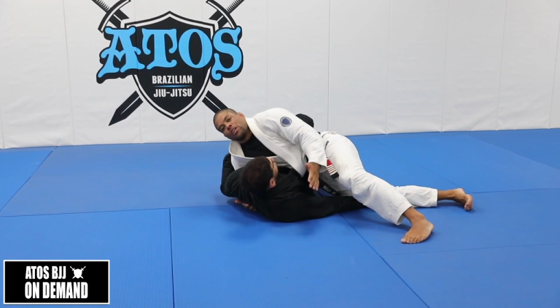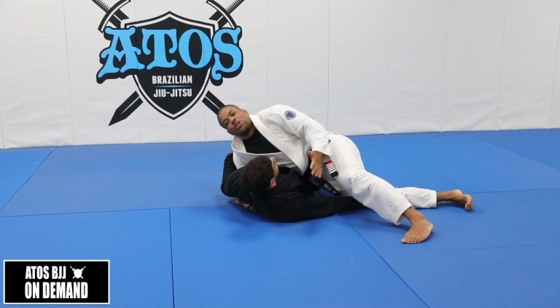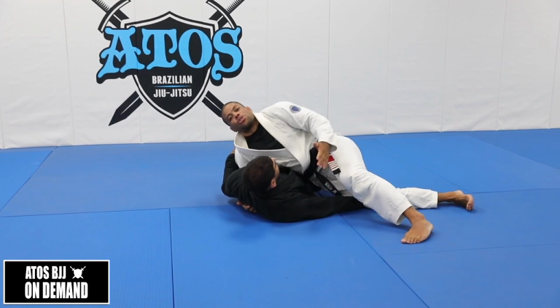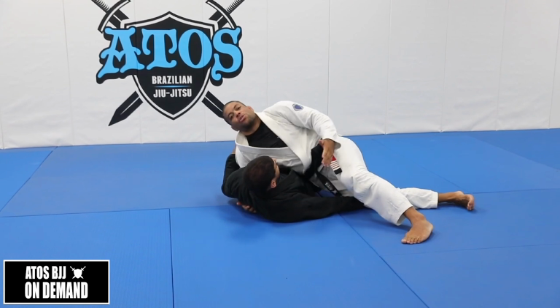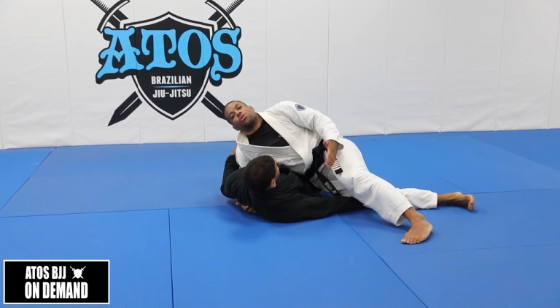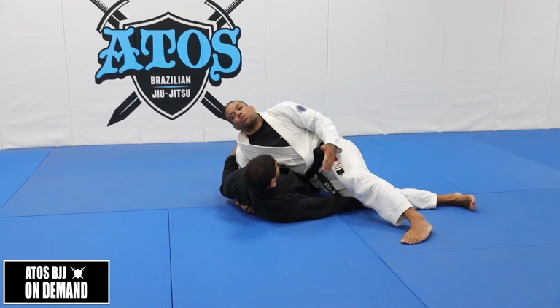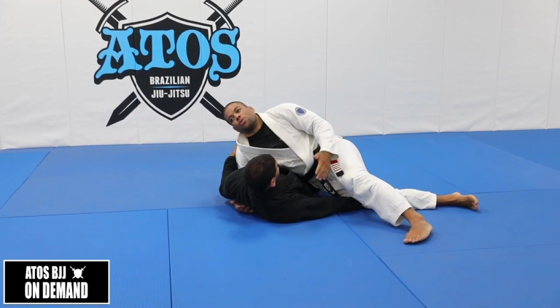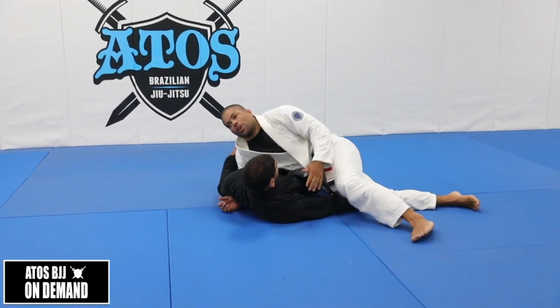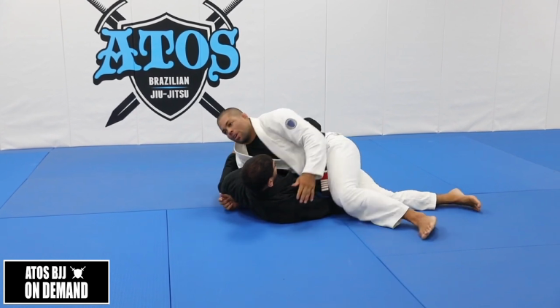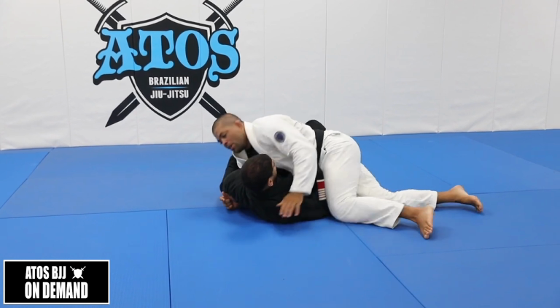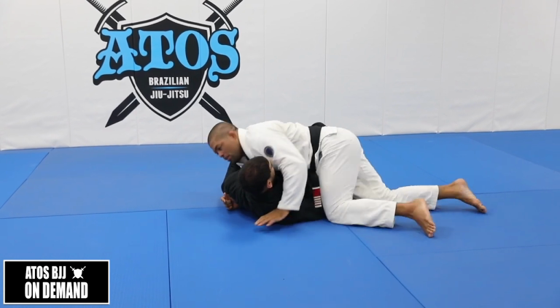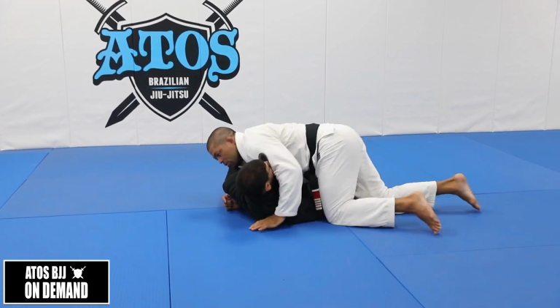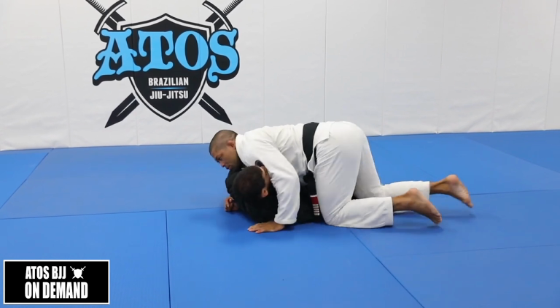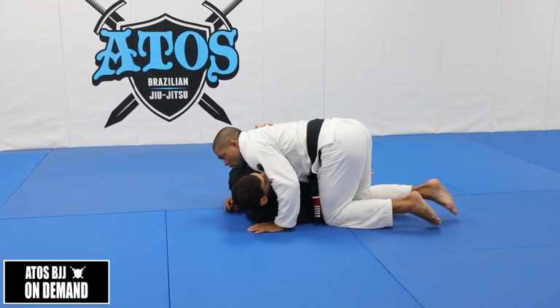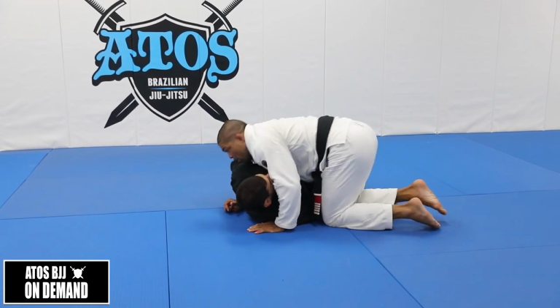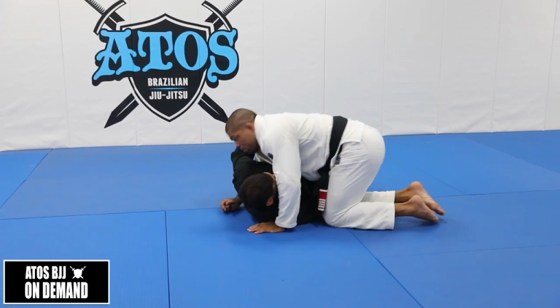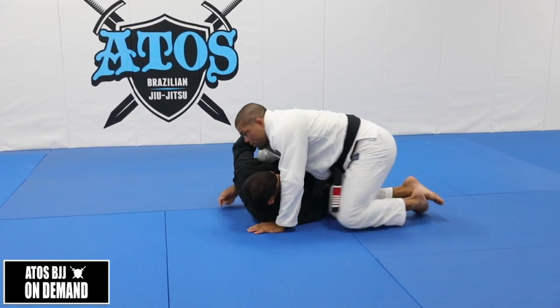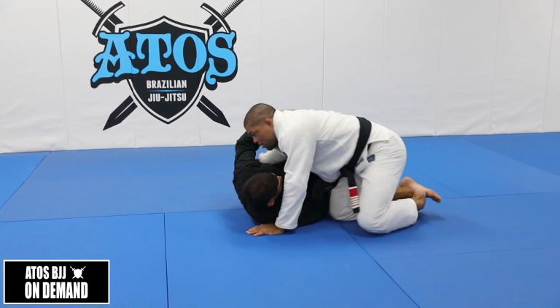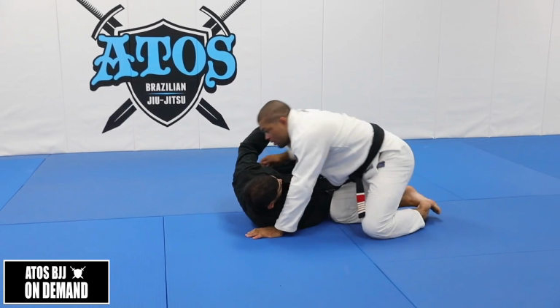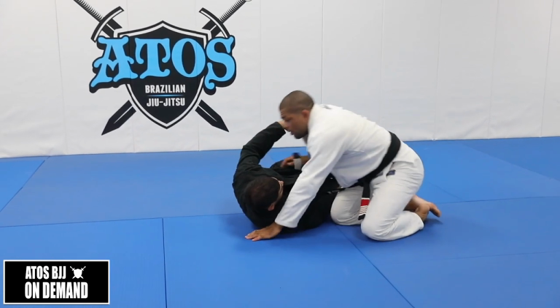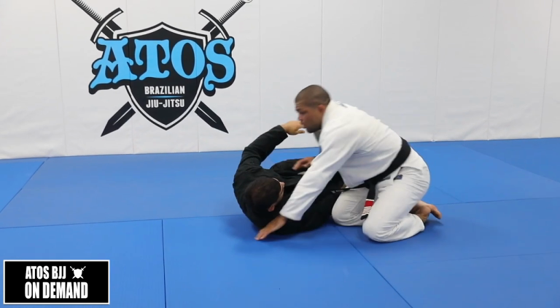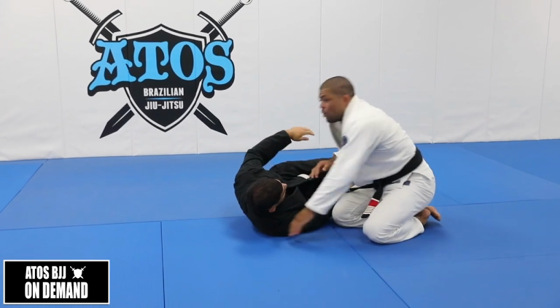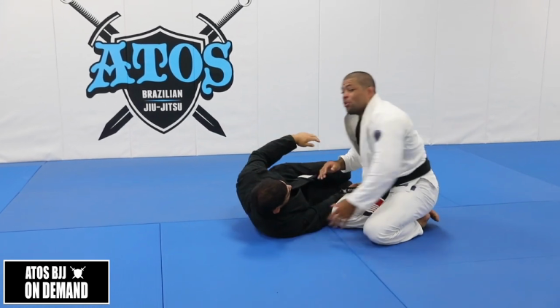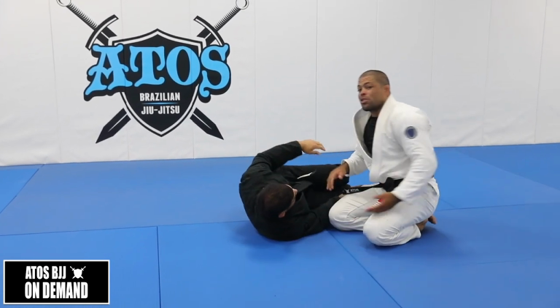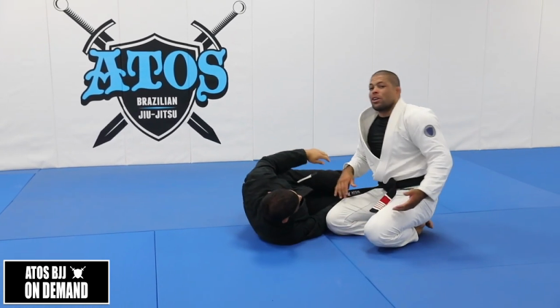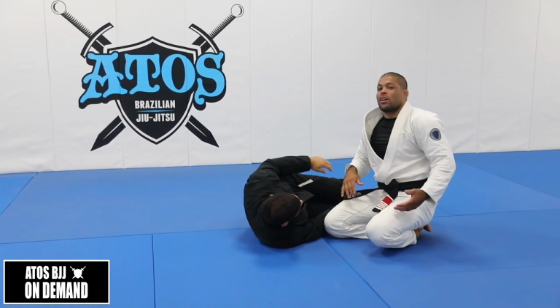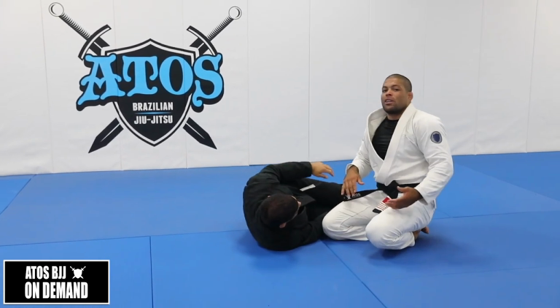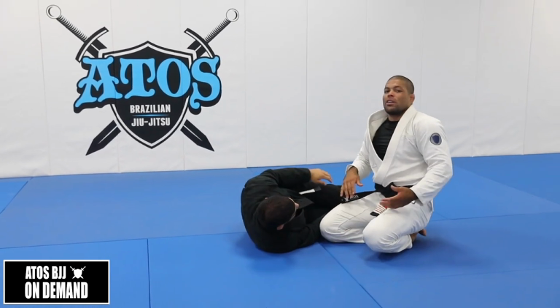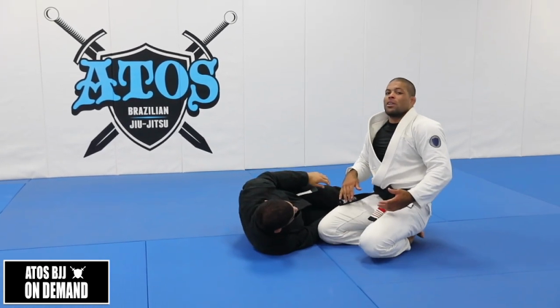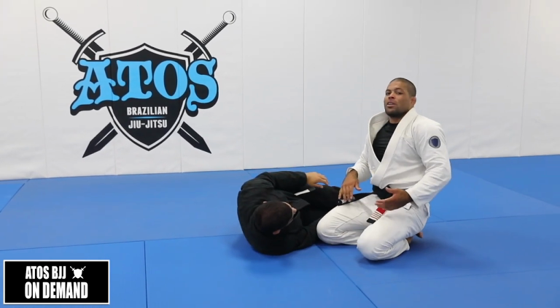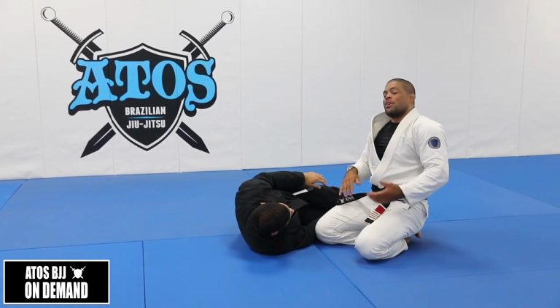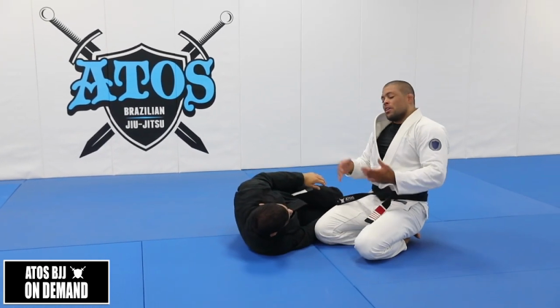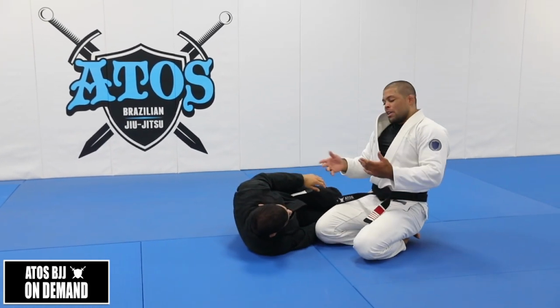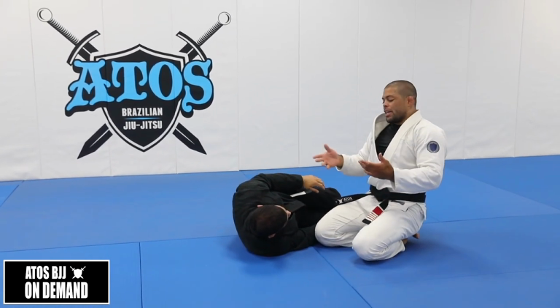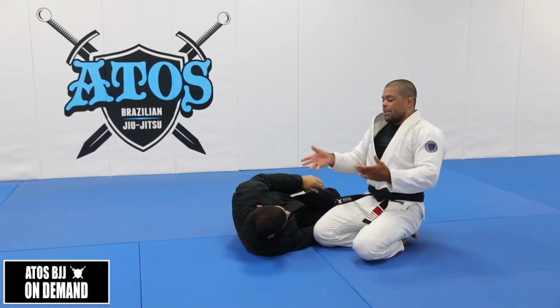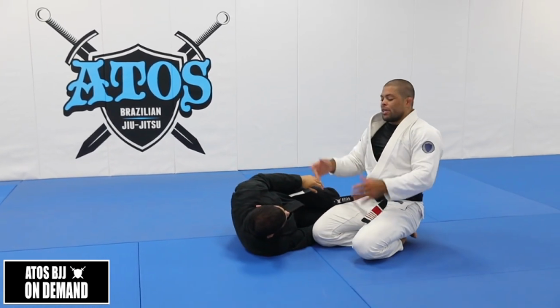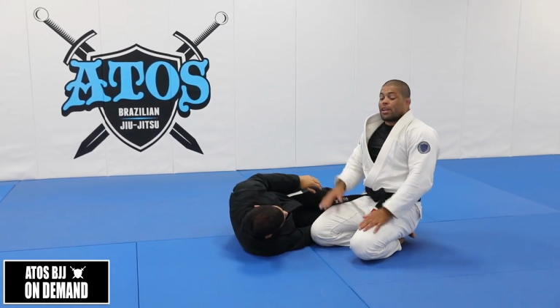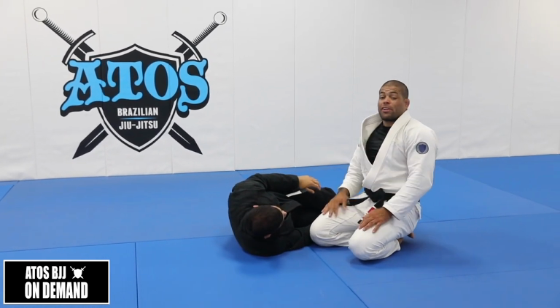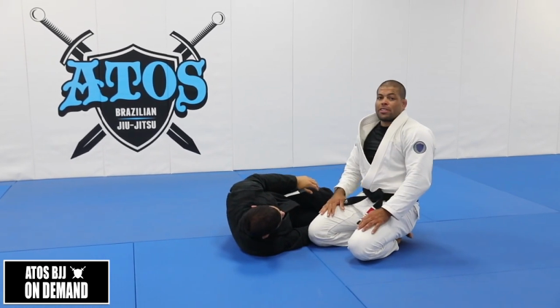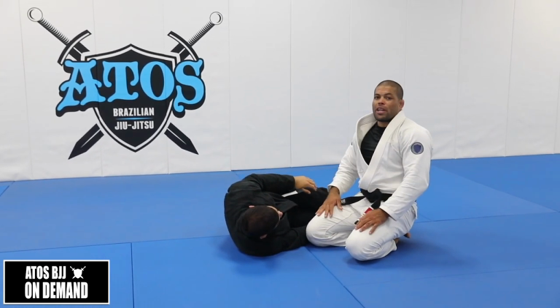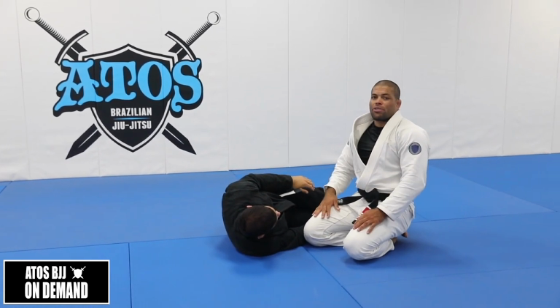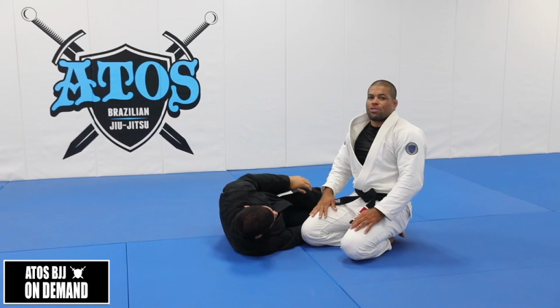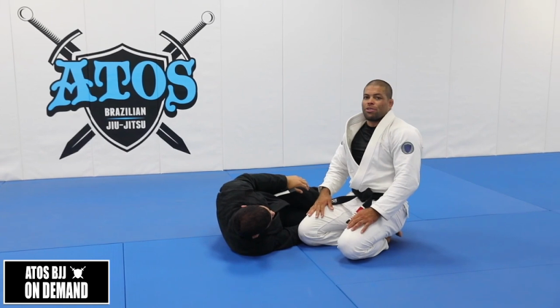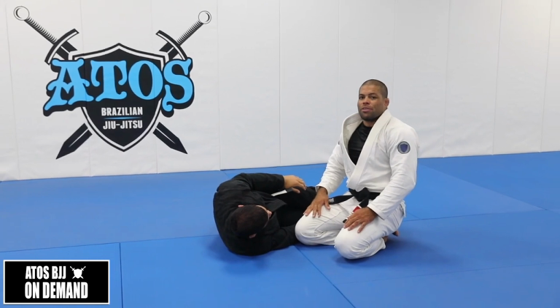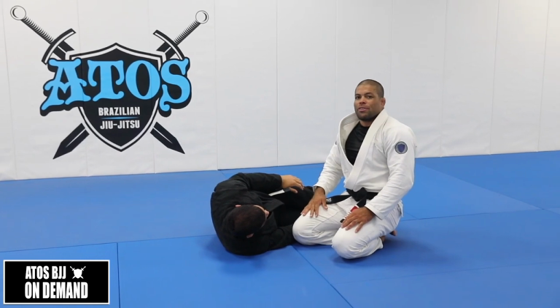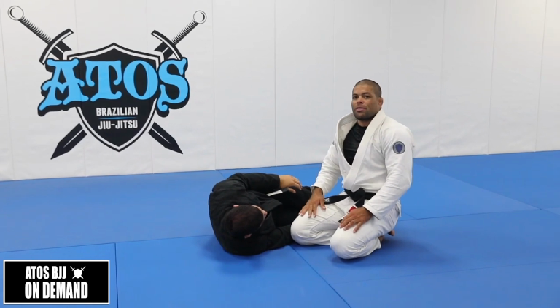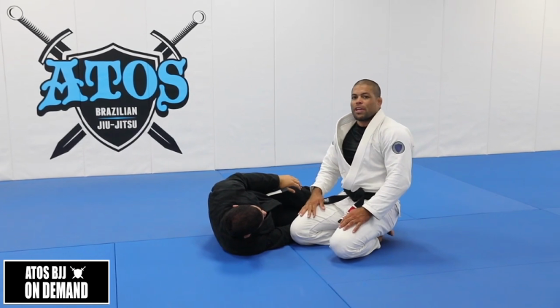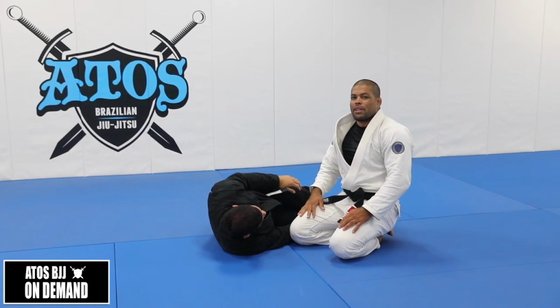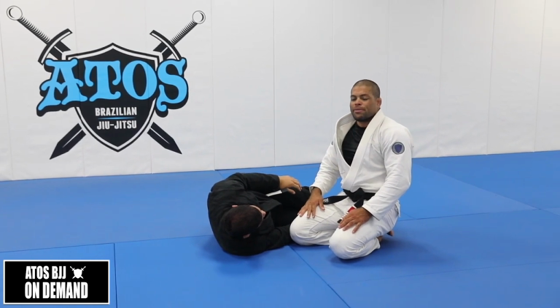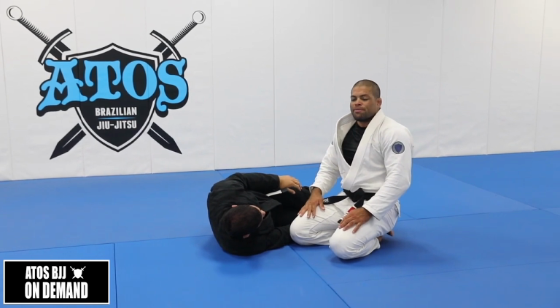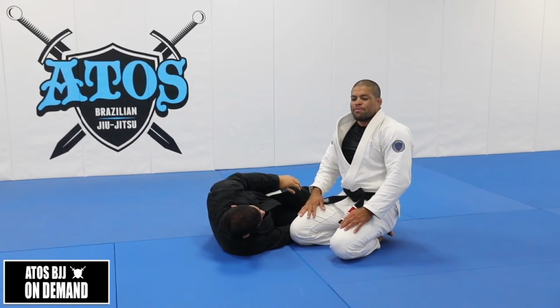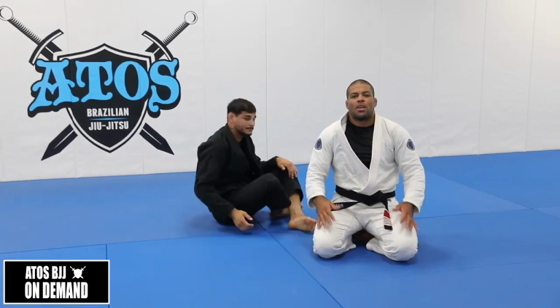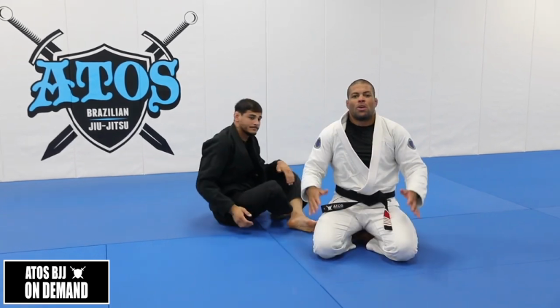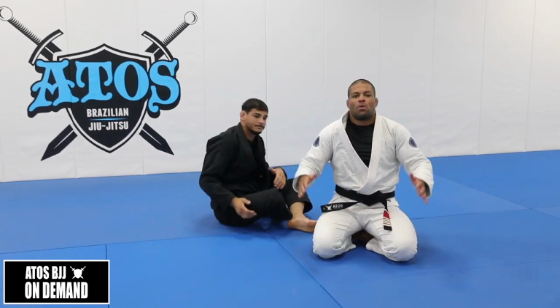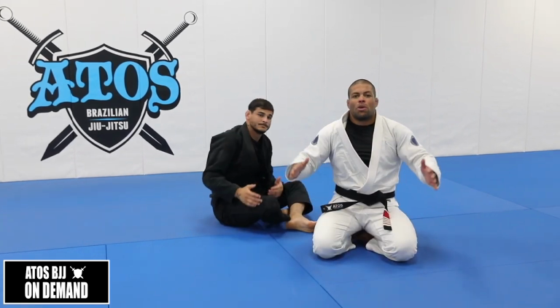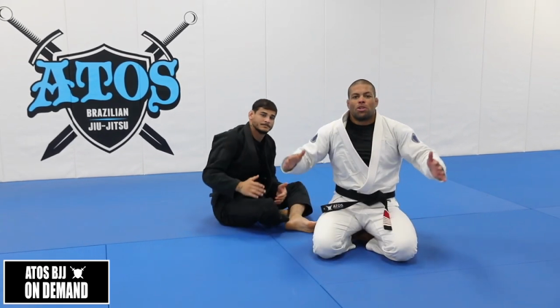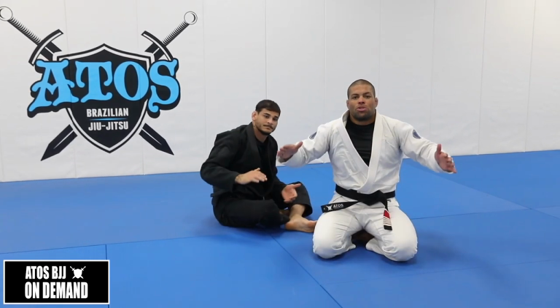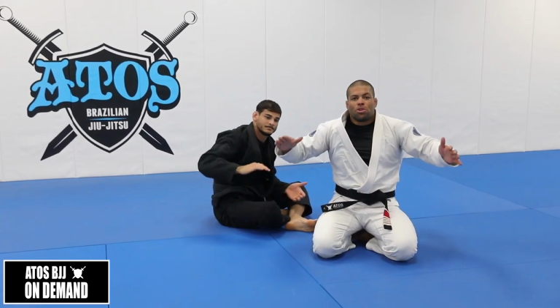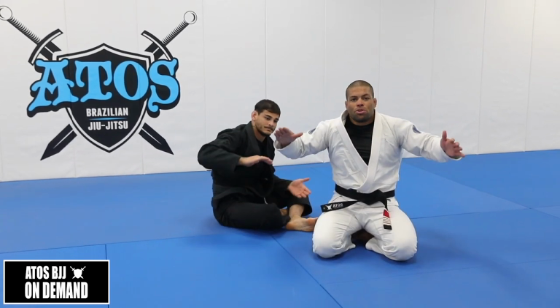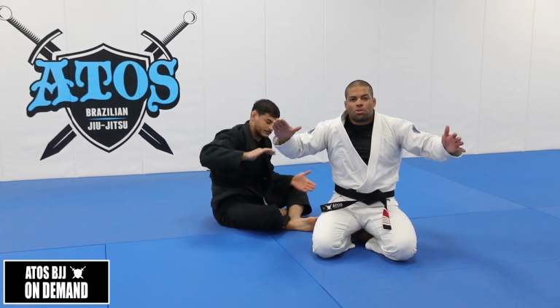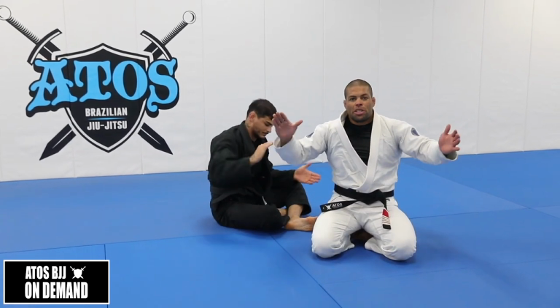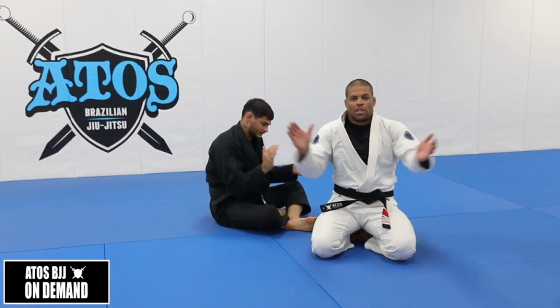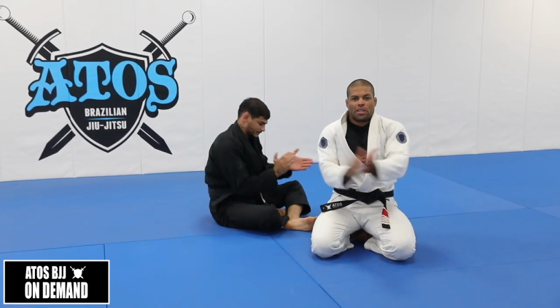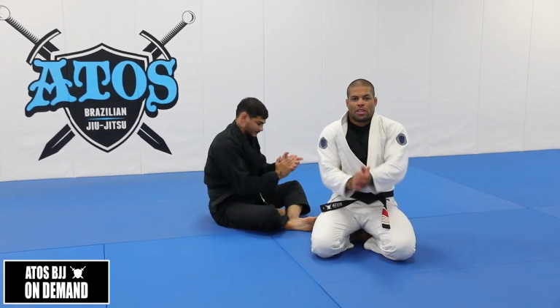Worst case scenario, if you don't choke him, you're gonna be here — side control. So you are on top, hooks guard, and then you got to side control.